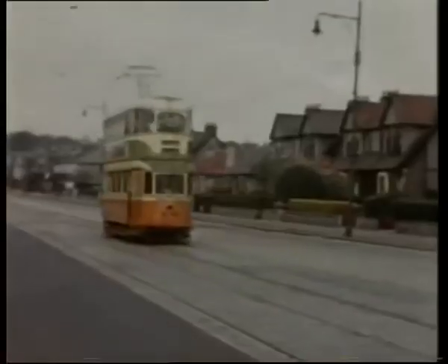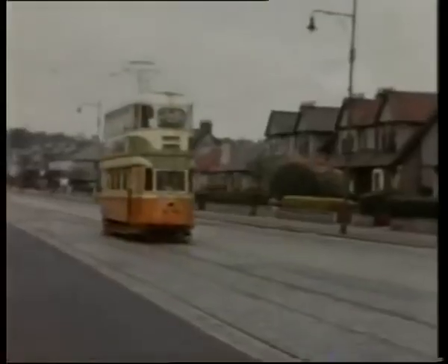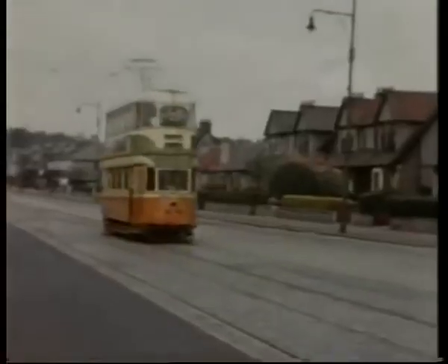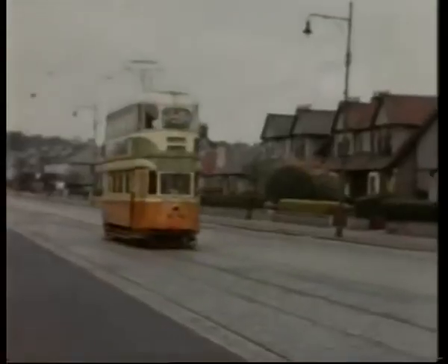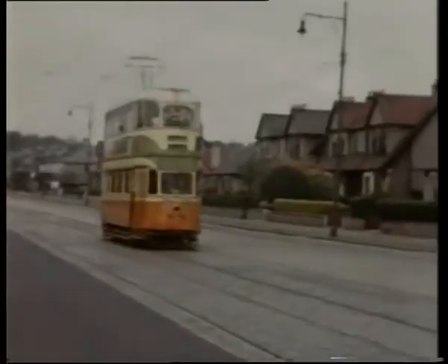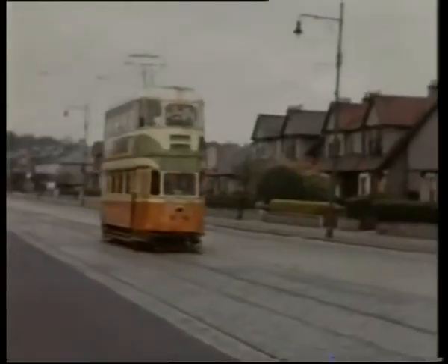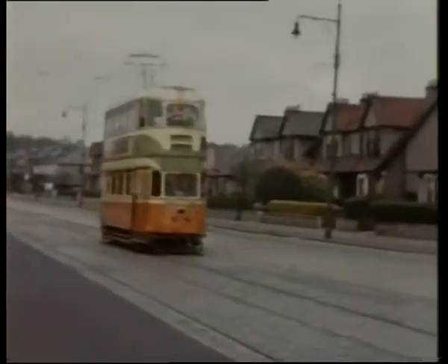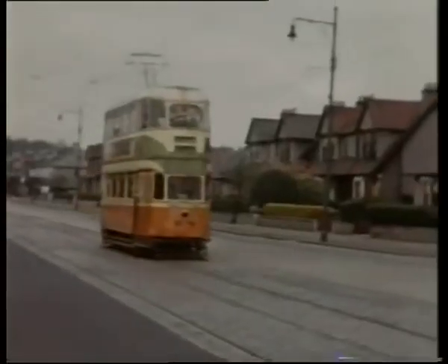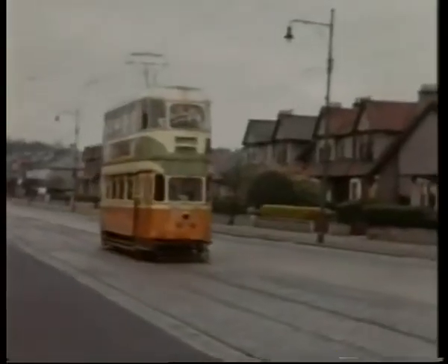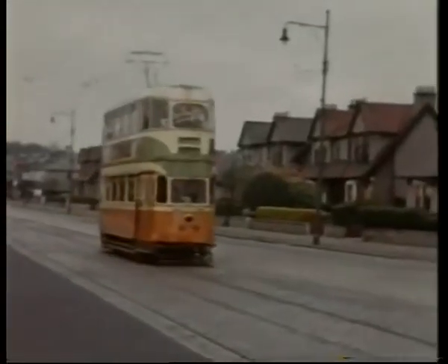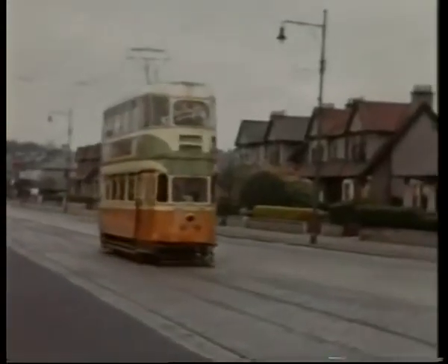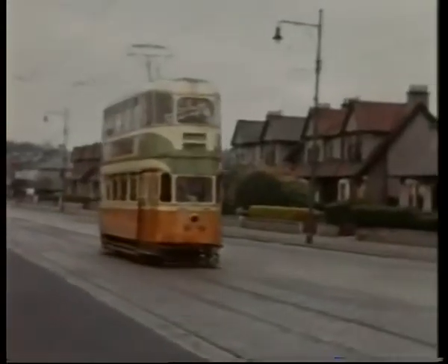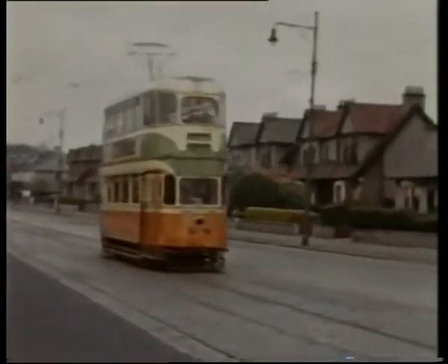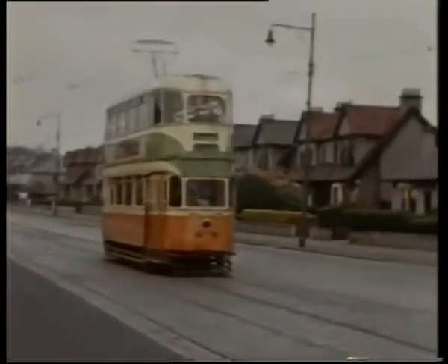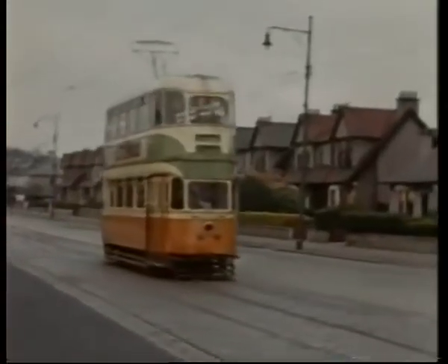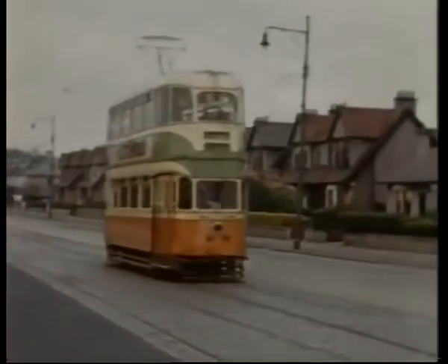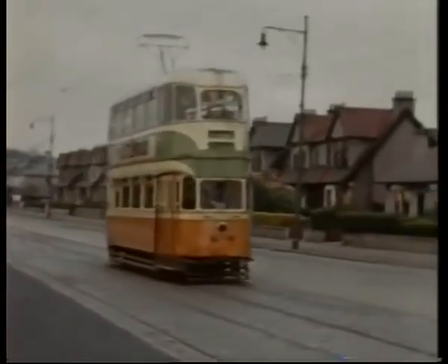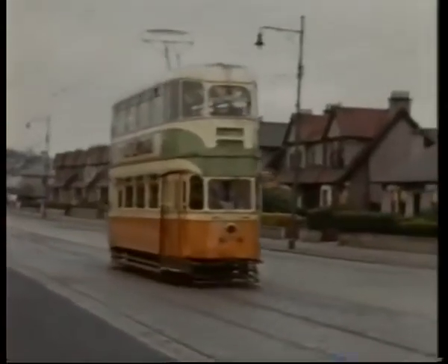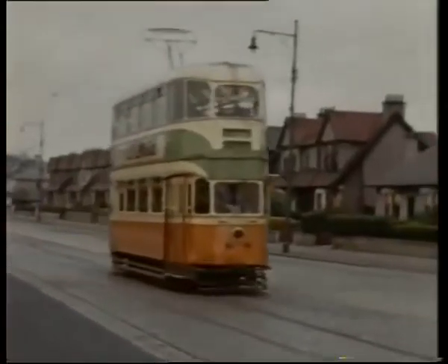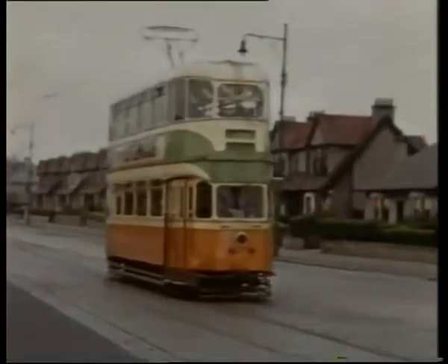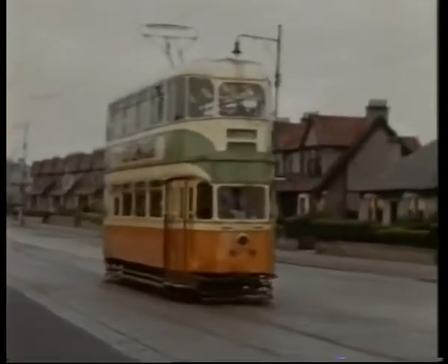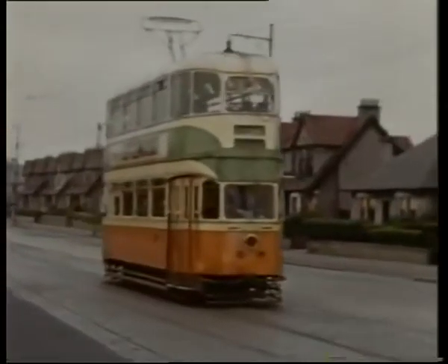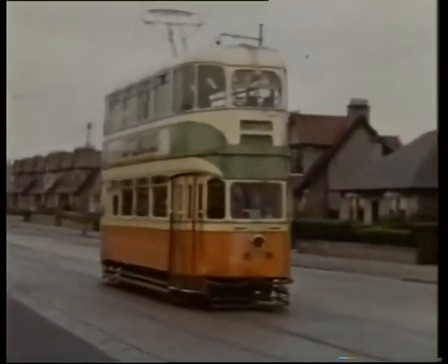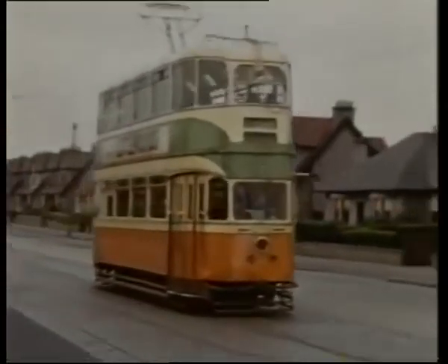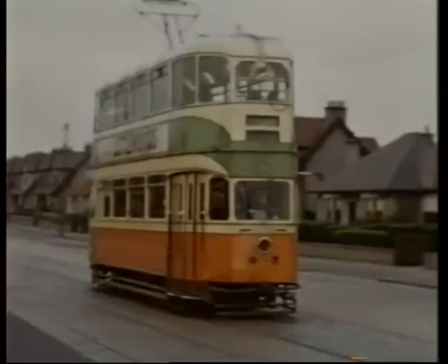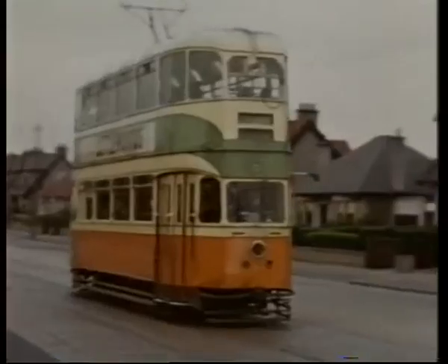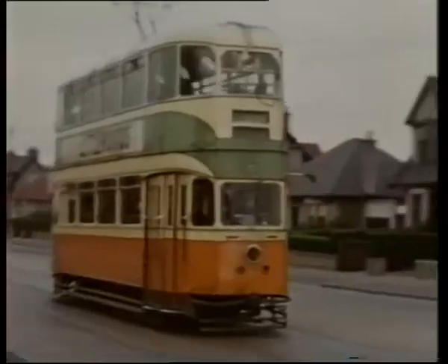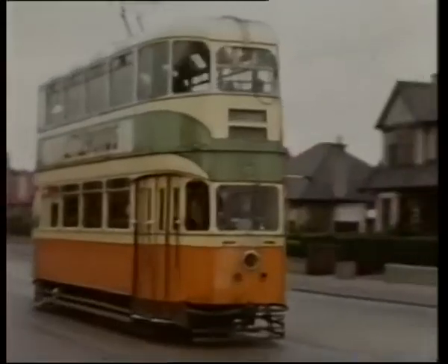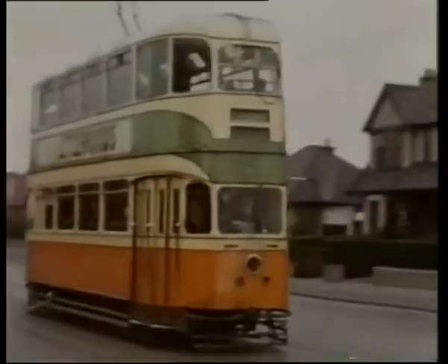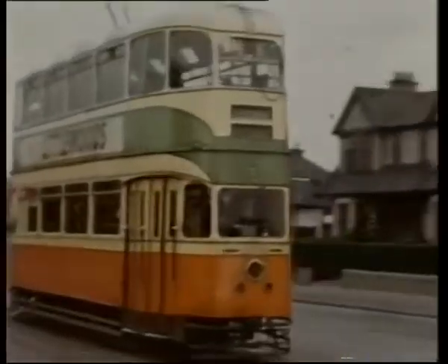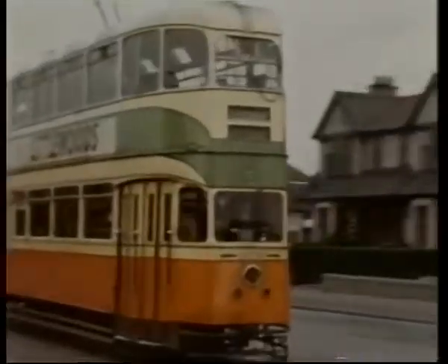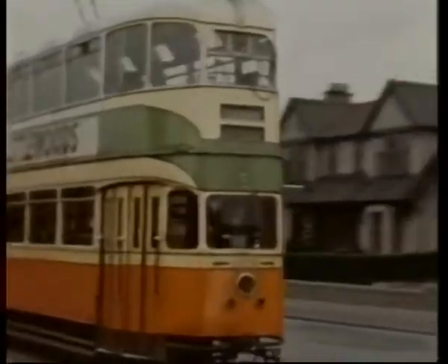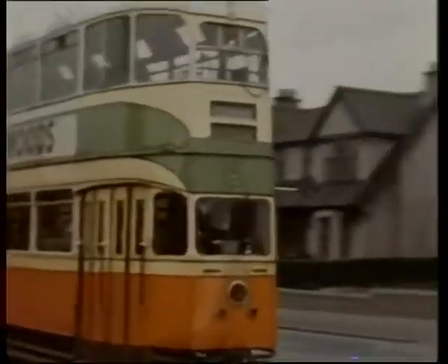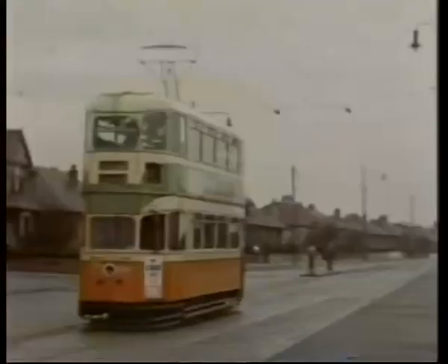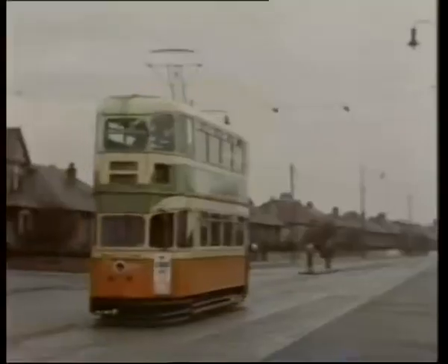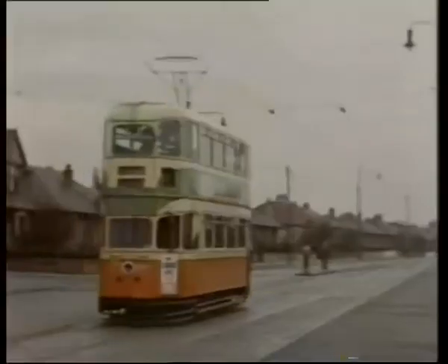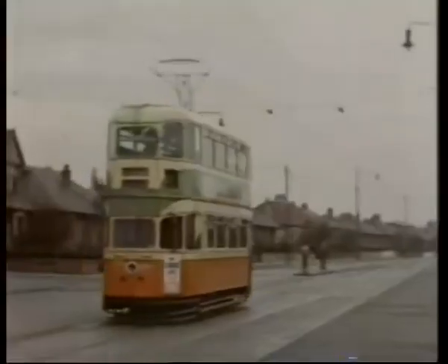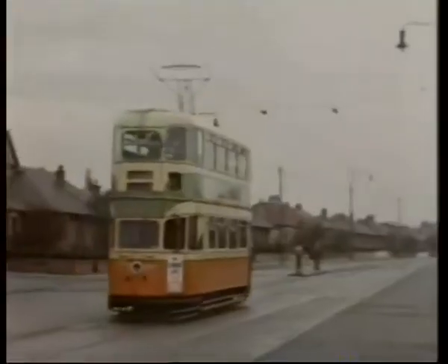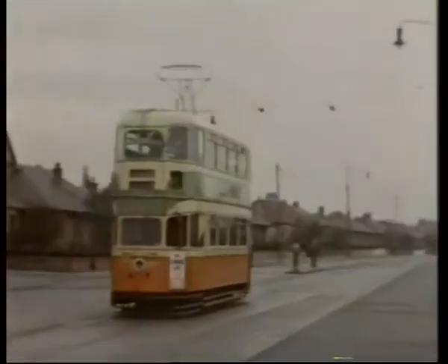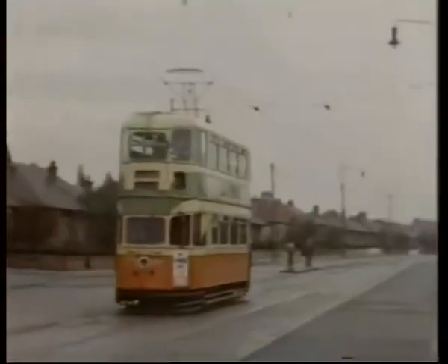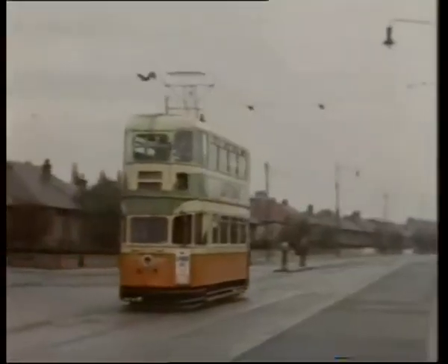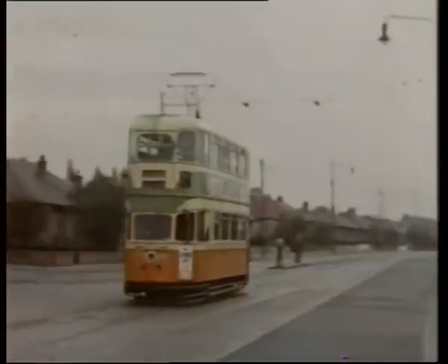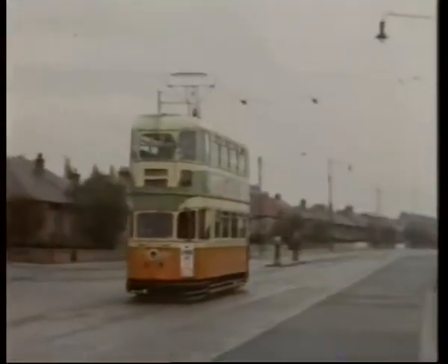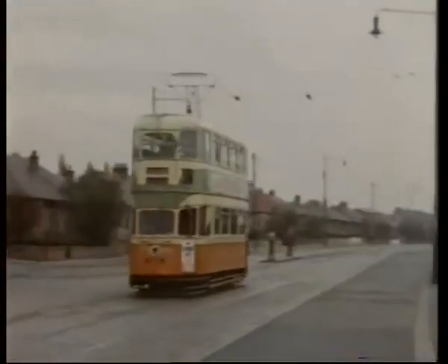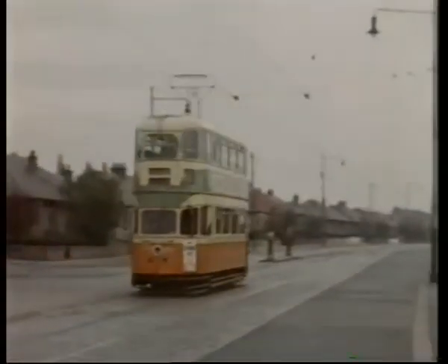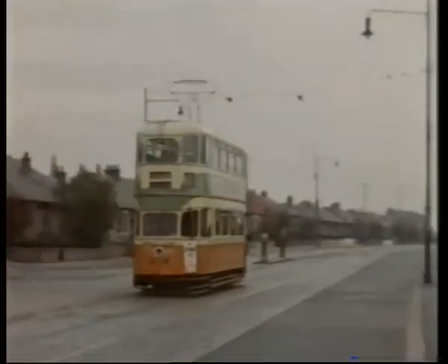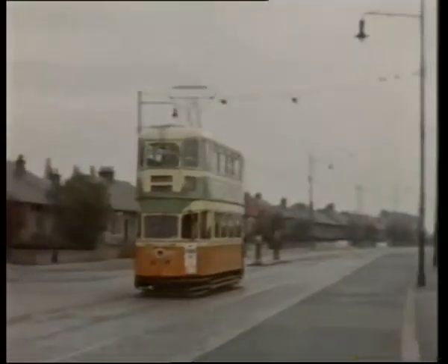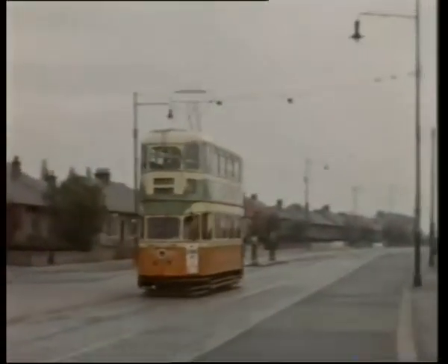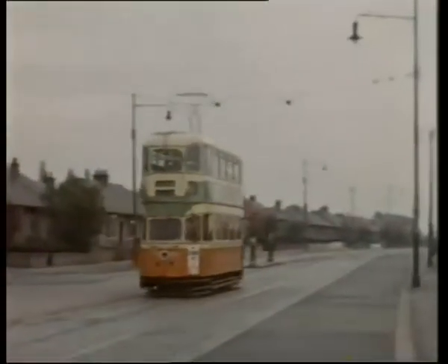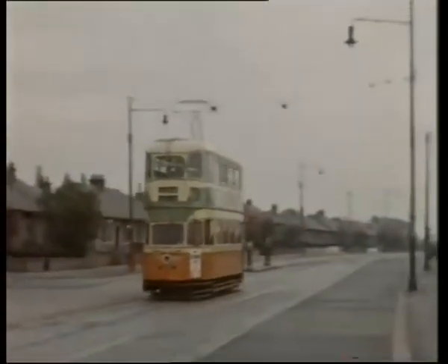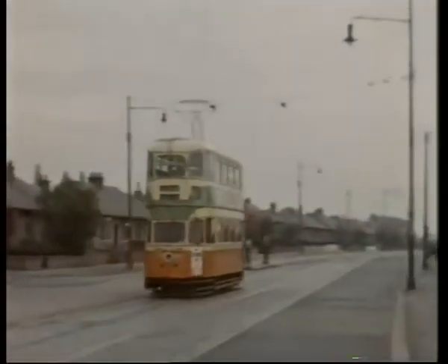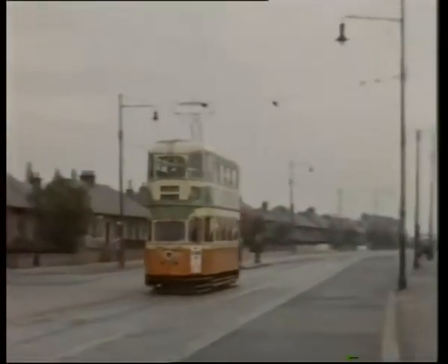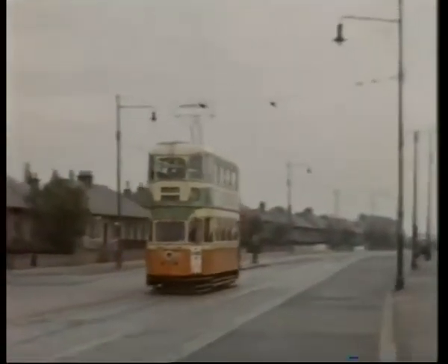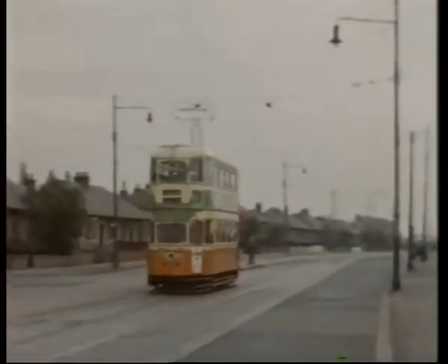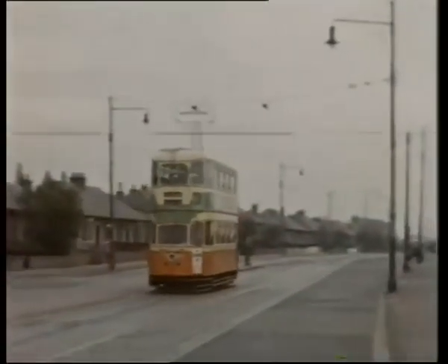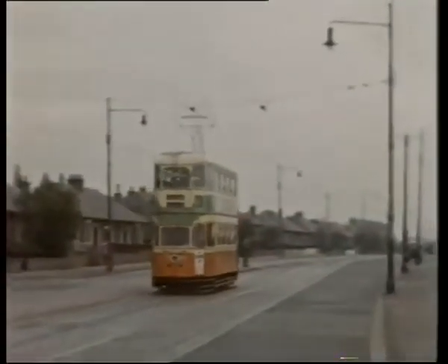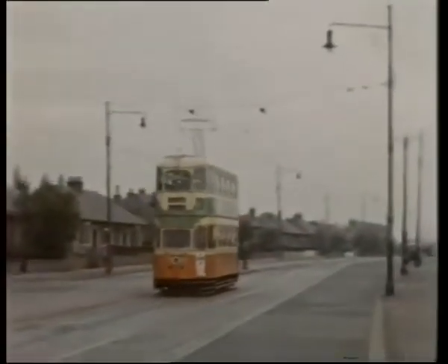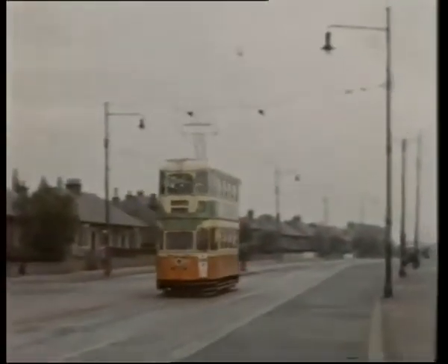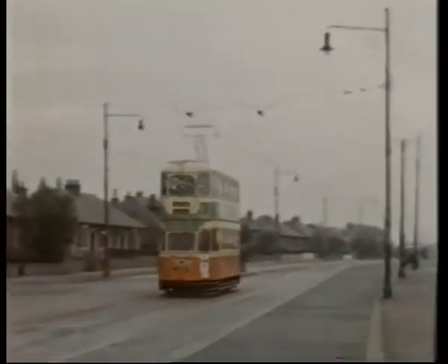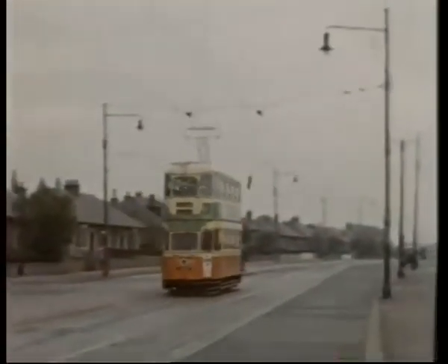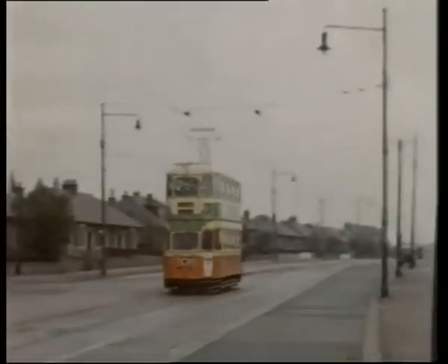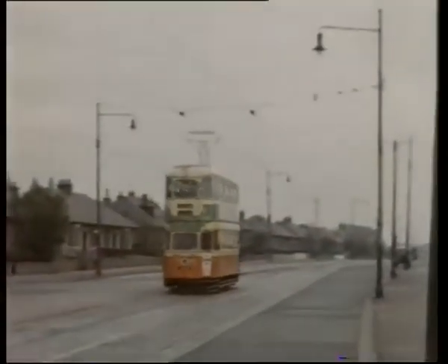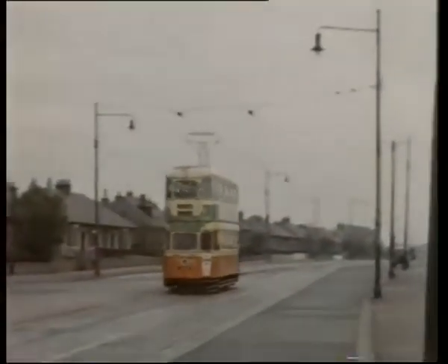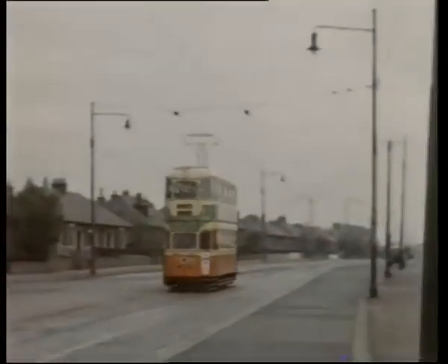Beyond Crookston, the 21 became more inter-urban in character, with loading islands at several stops.